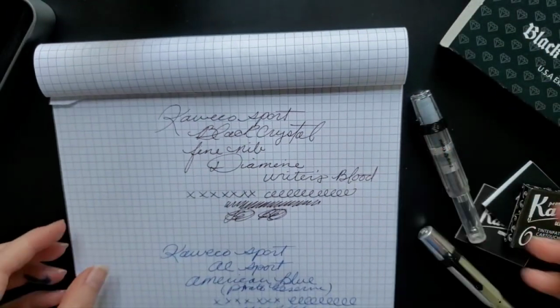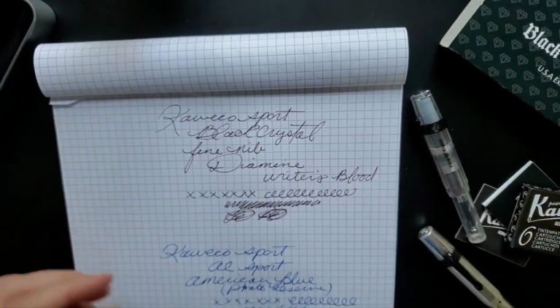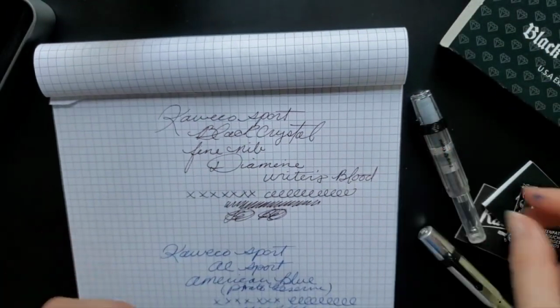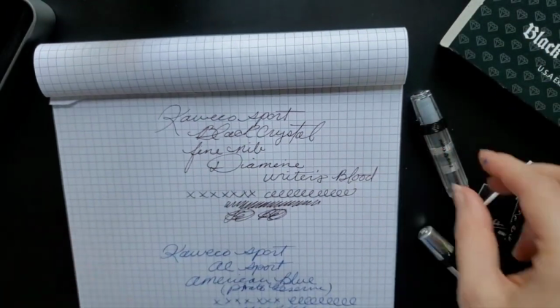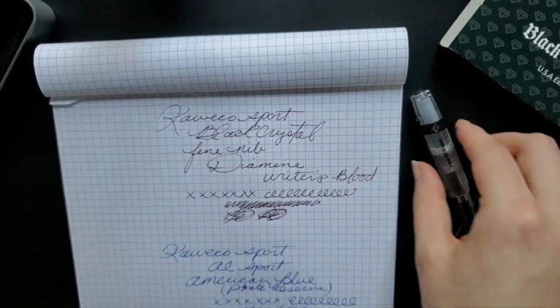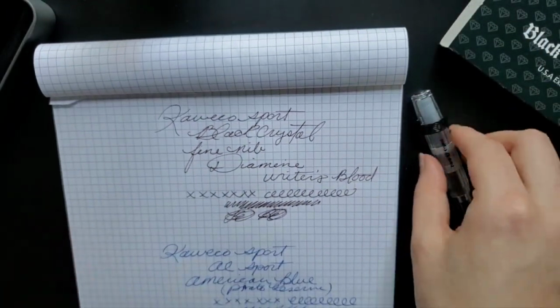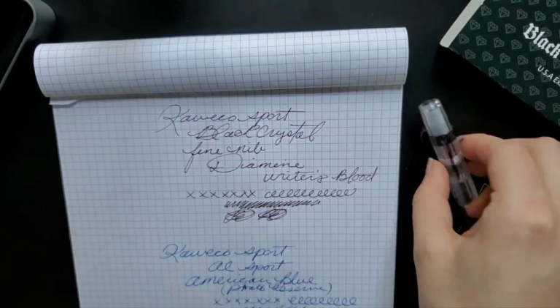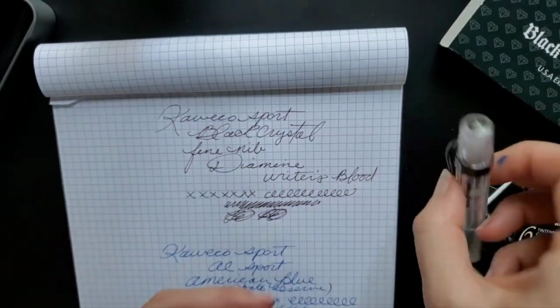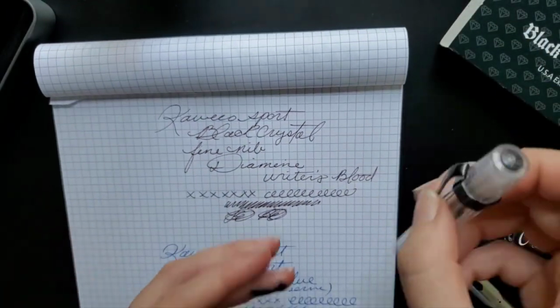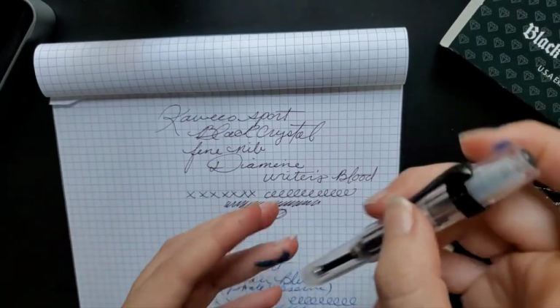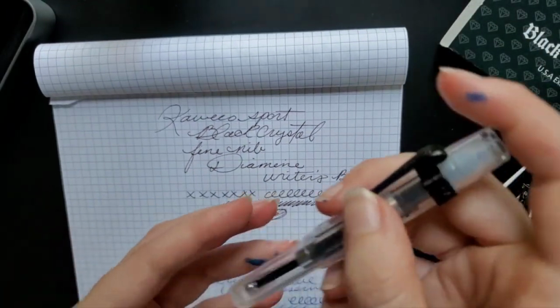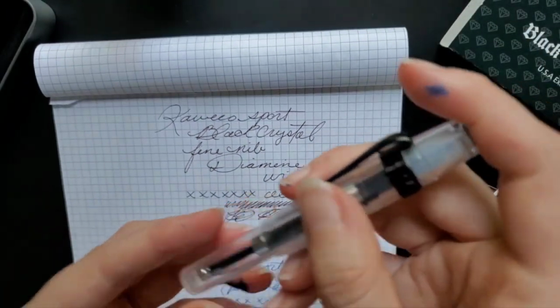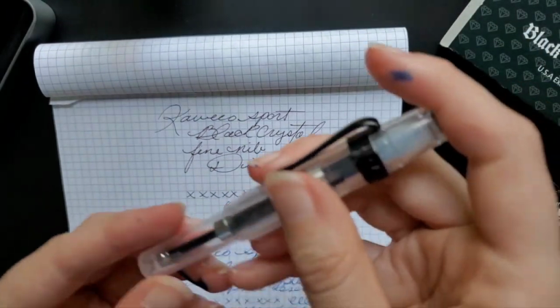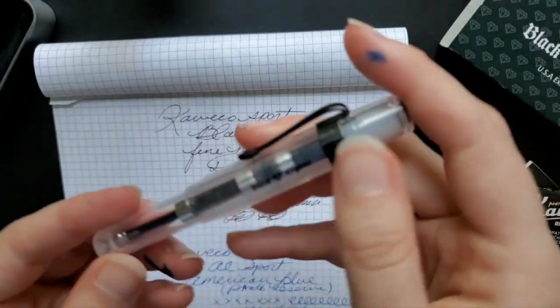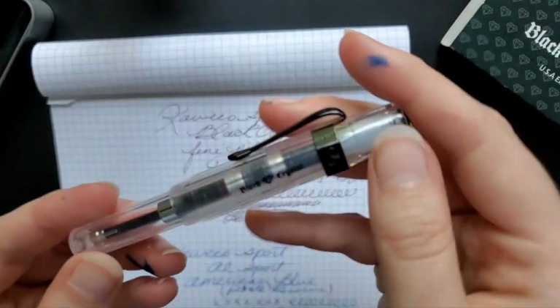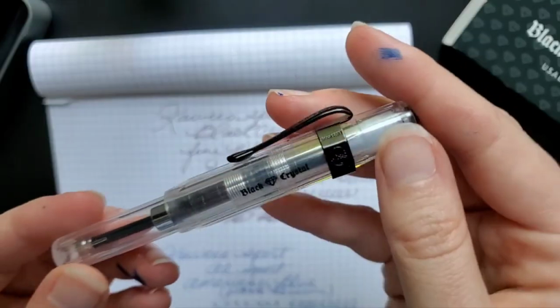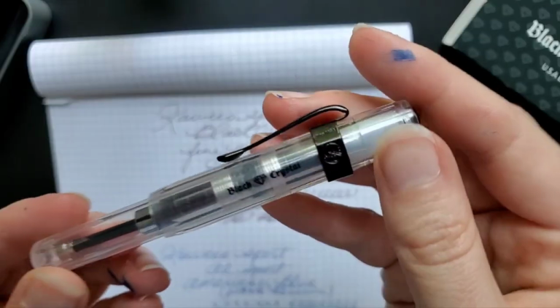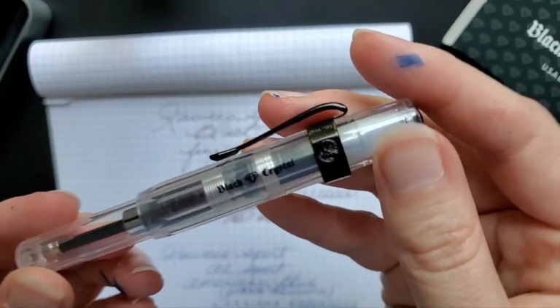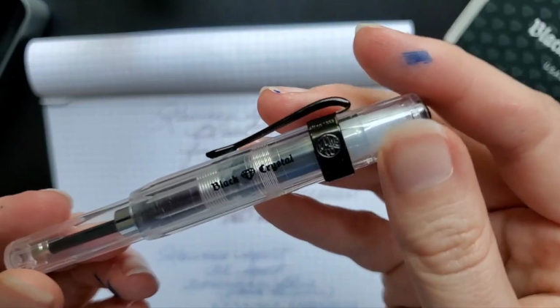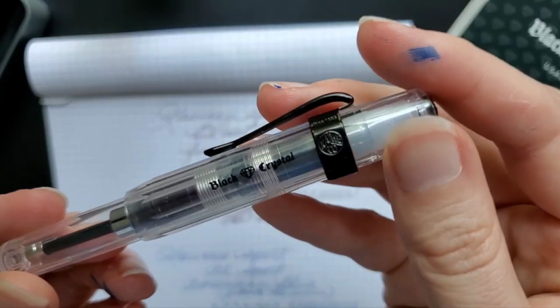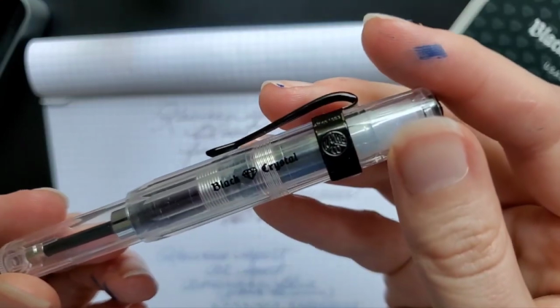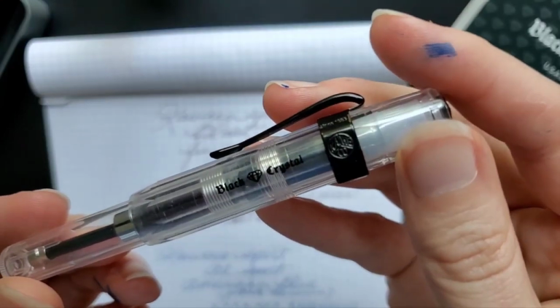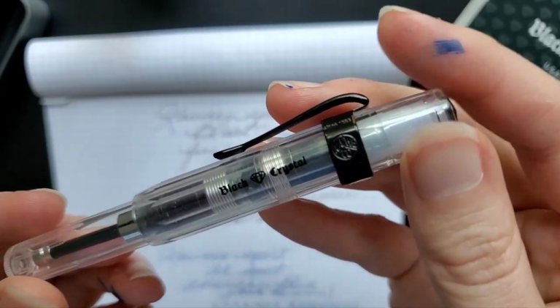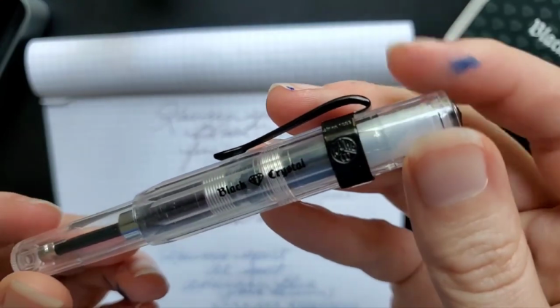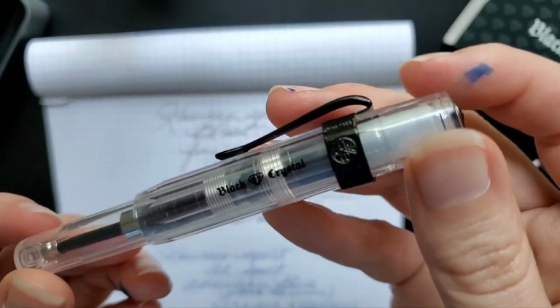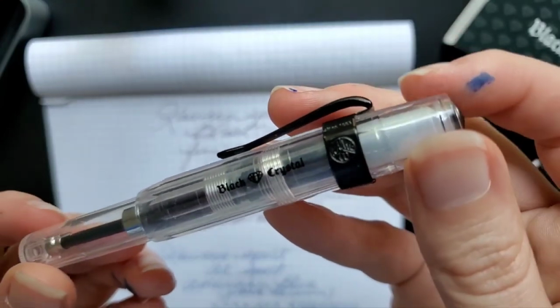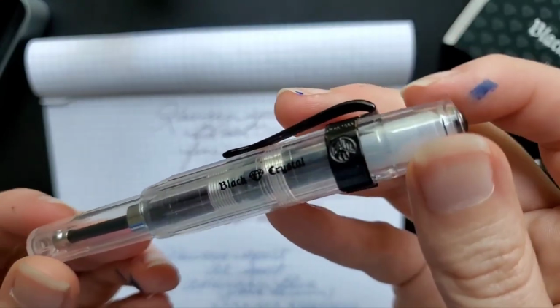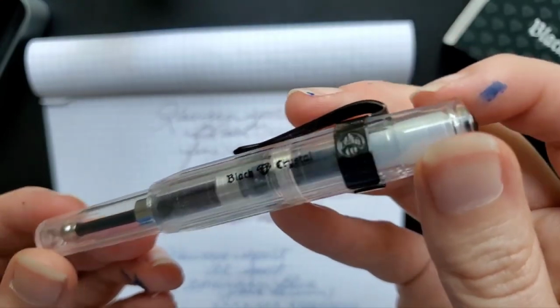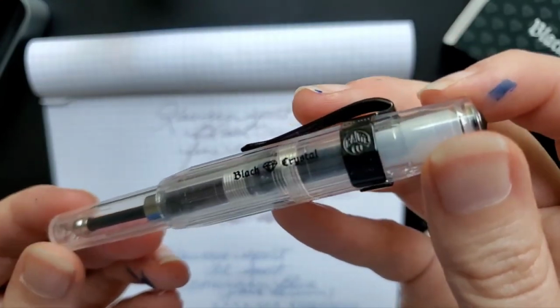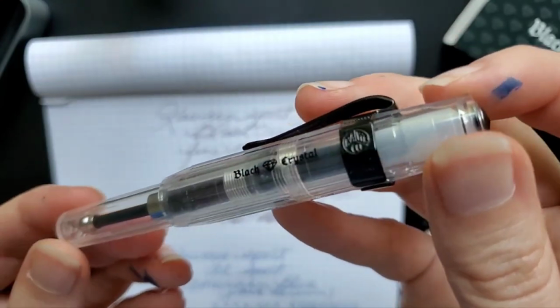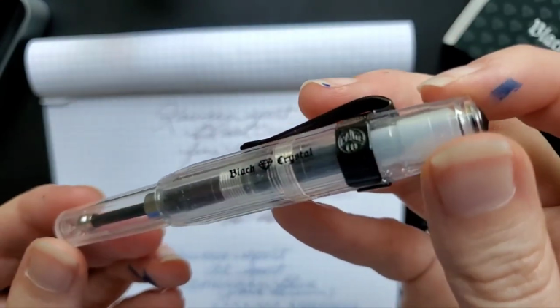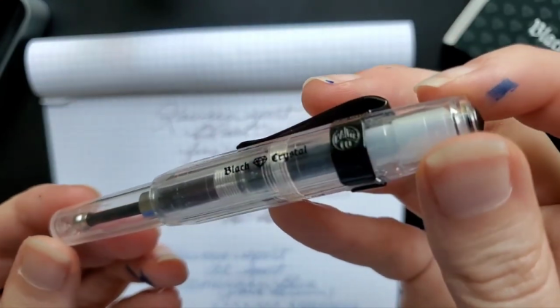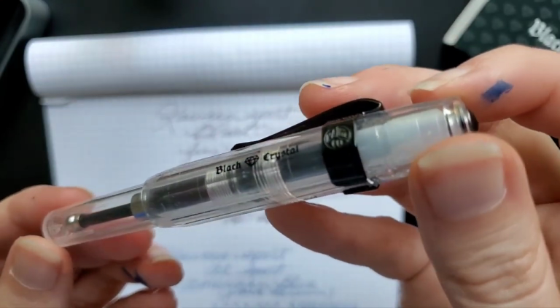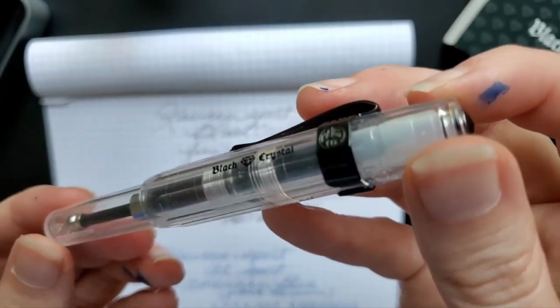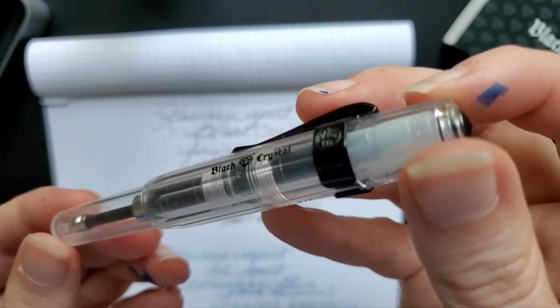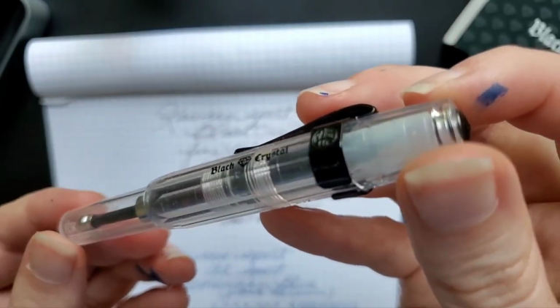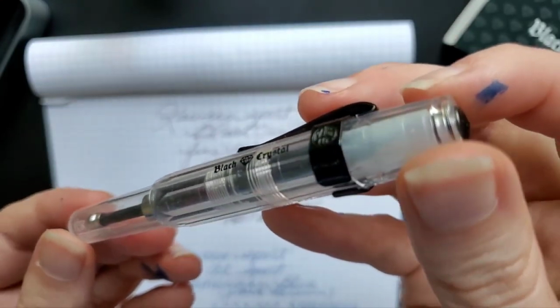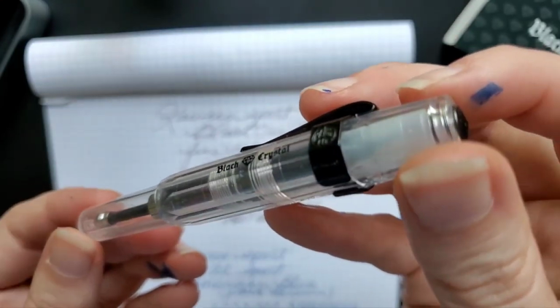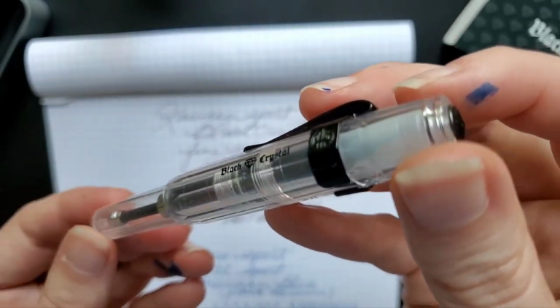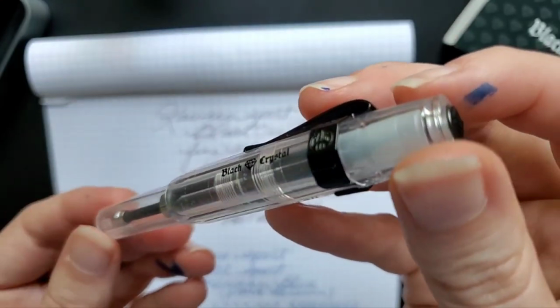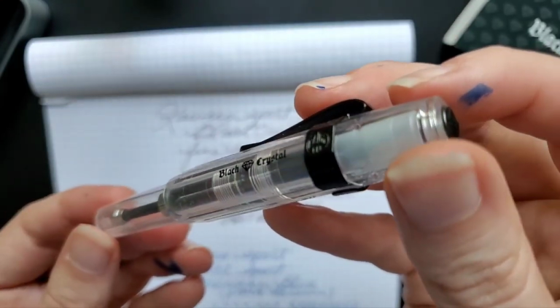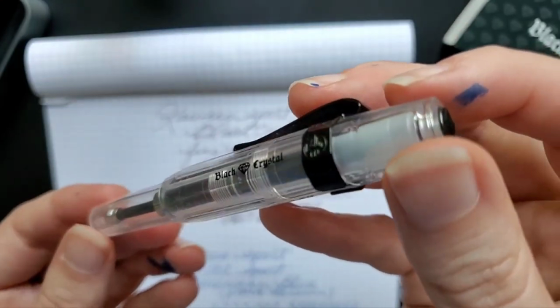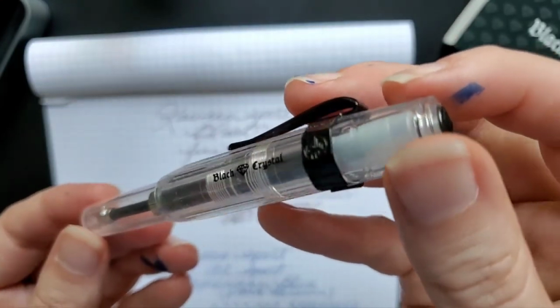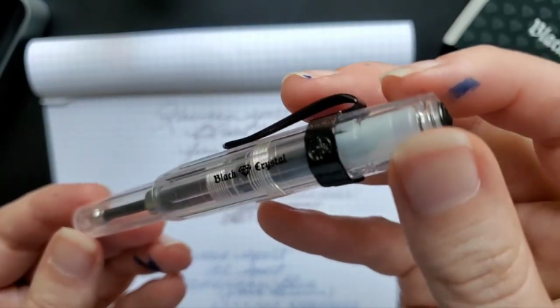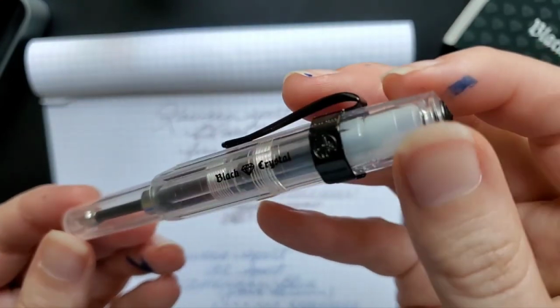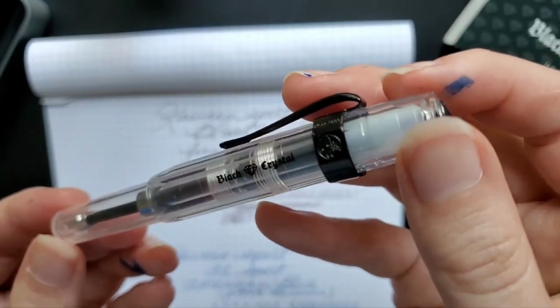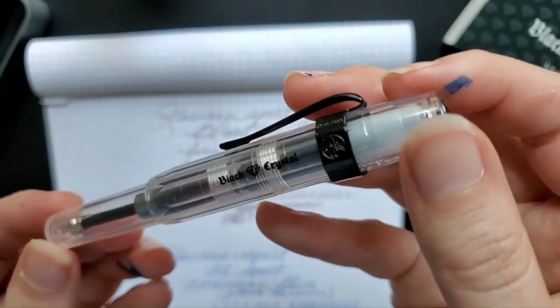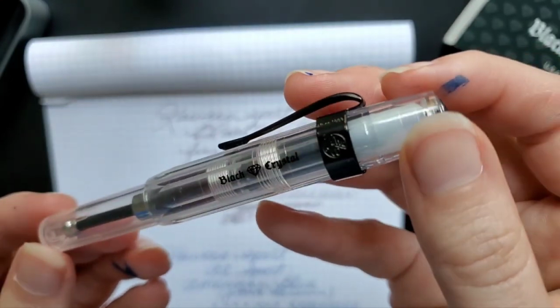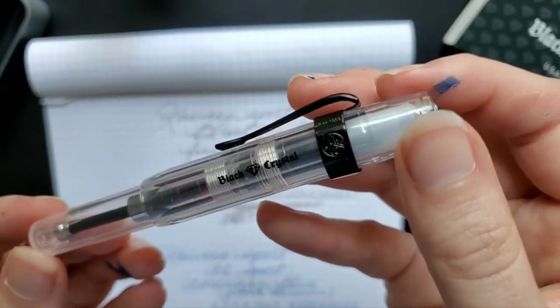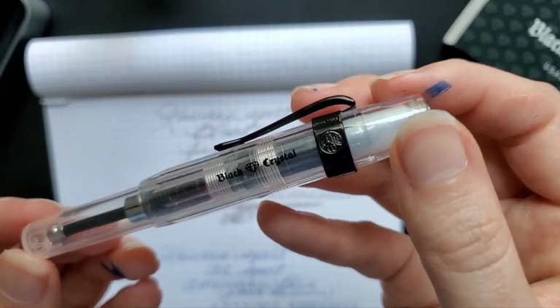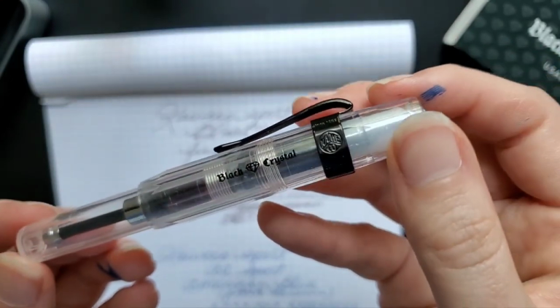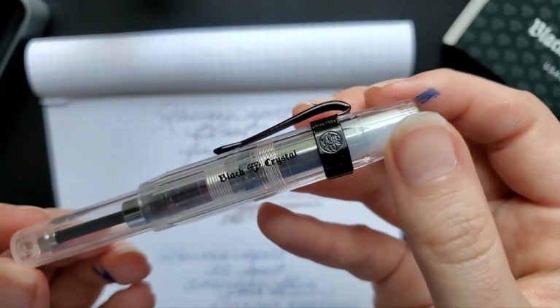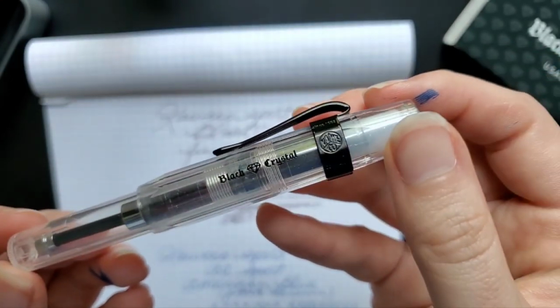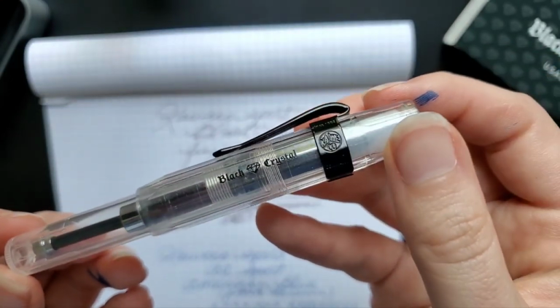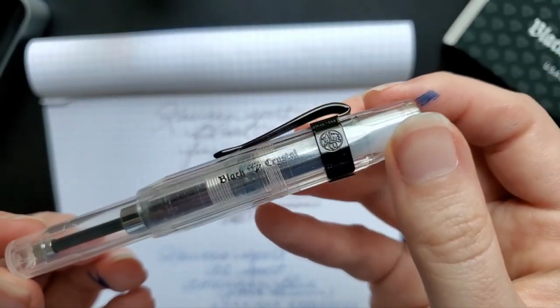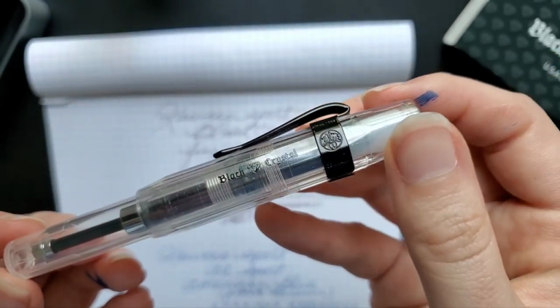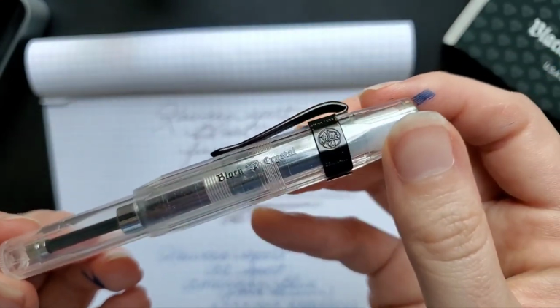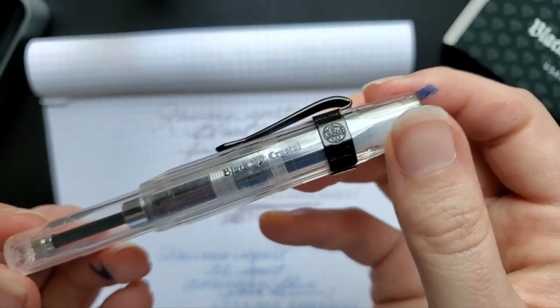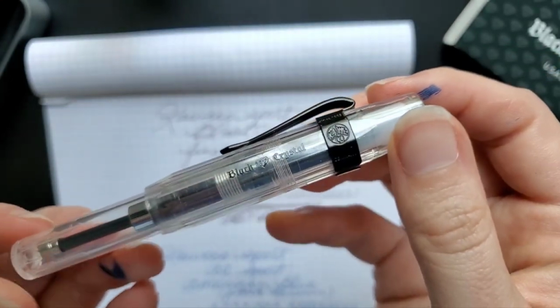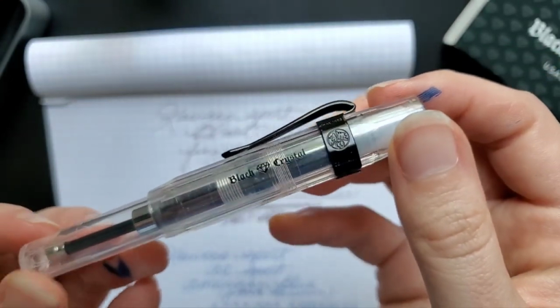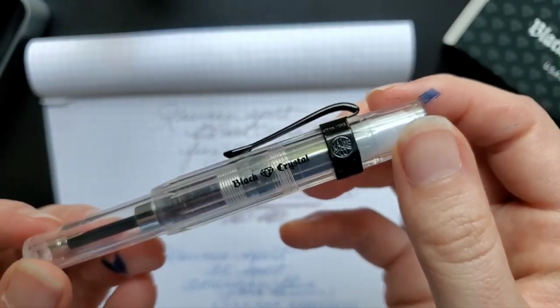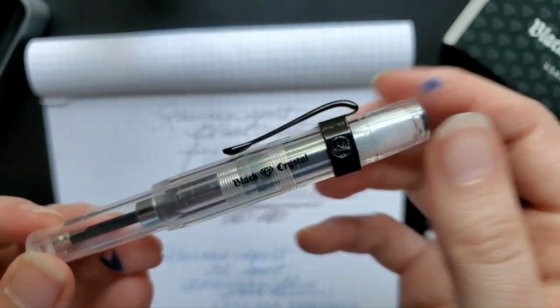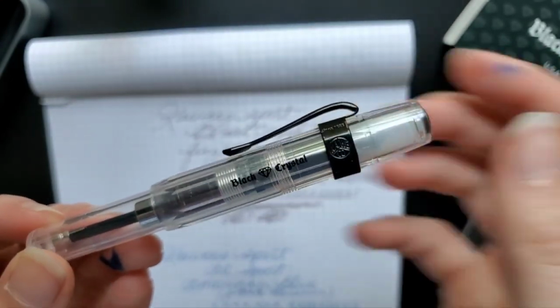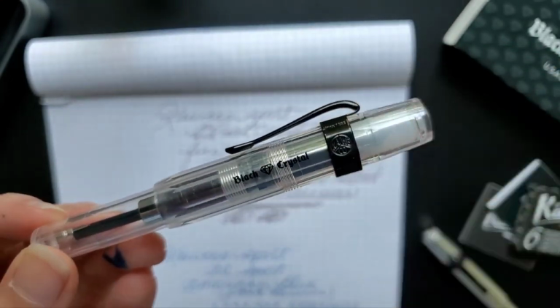Anyway, that has been my Black Crystal Kaweco Sport. I hope you enjoyed this video. Thank you so much for watching!